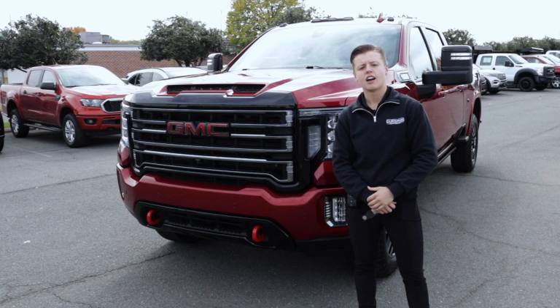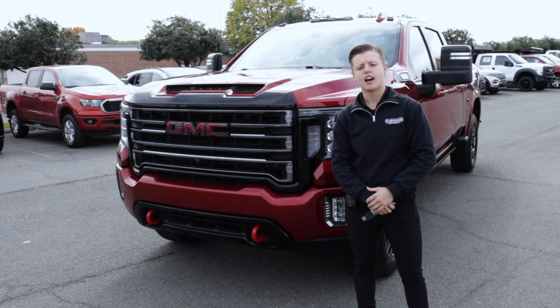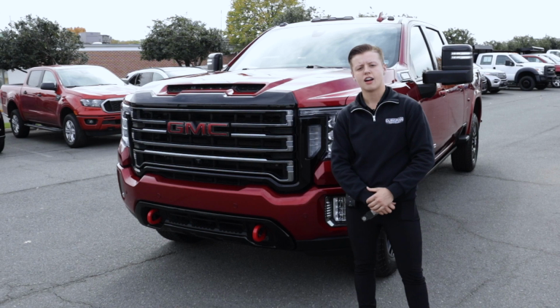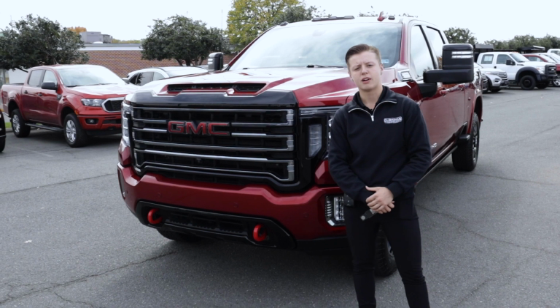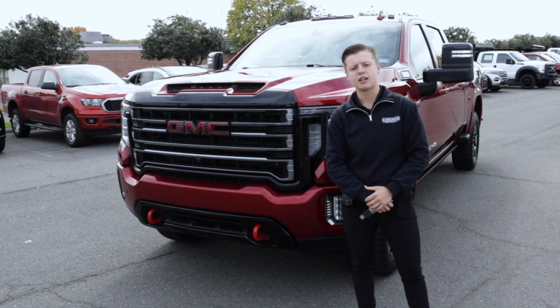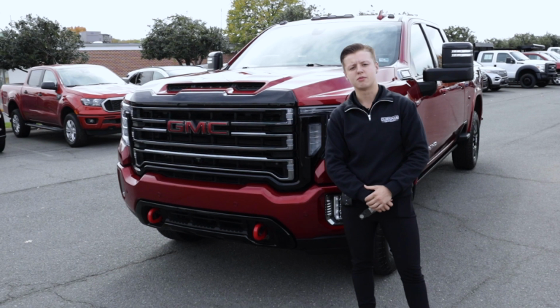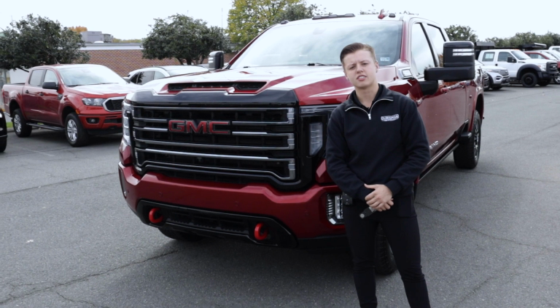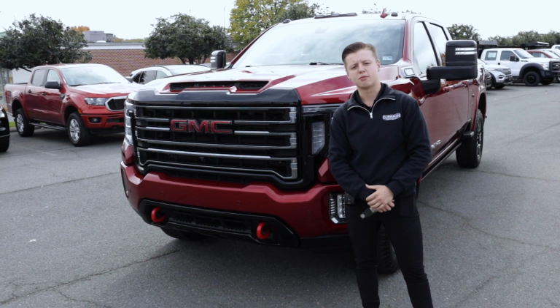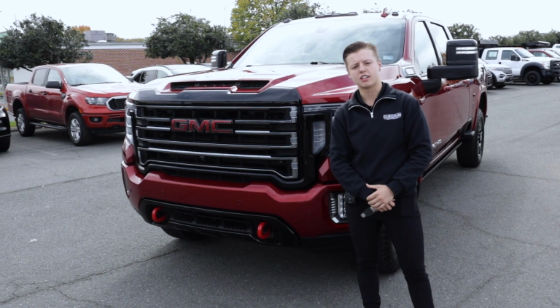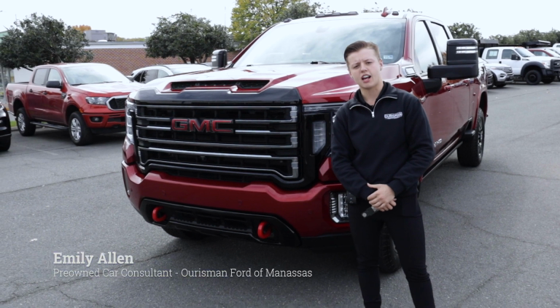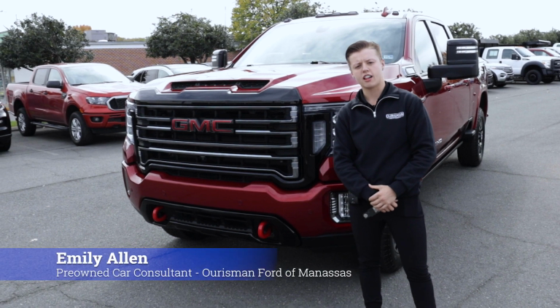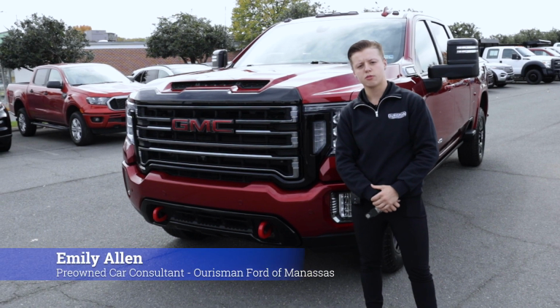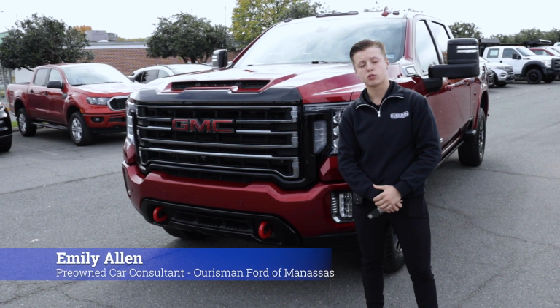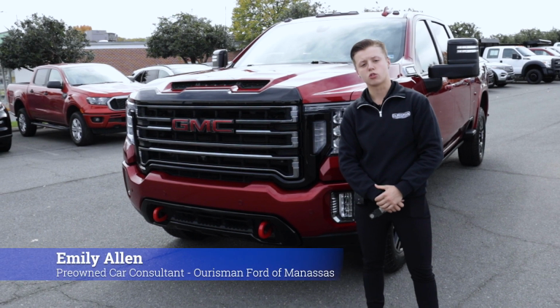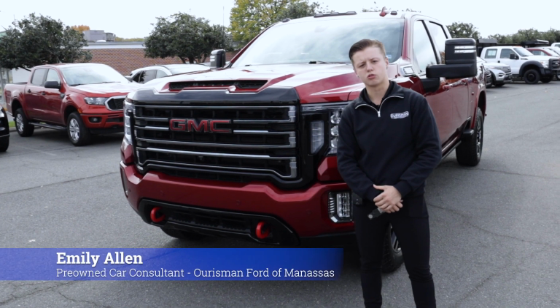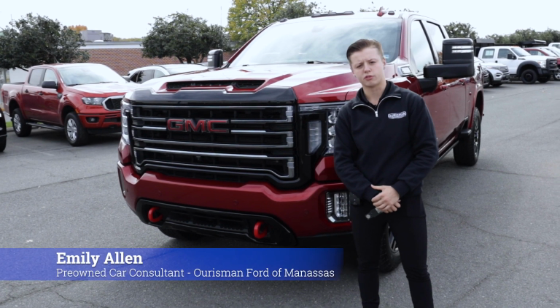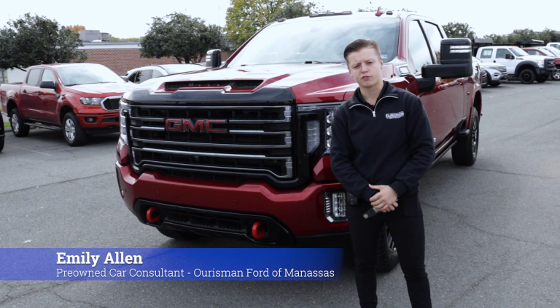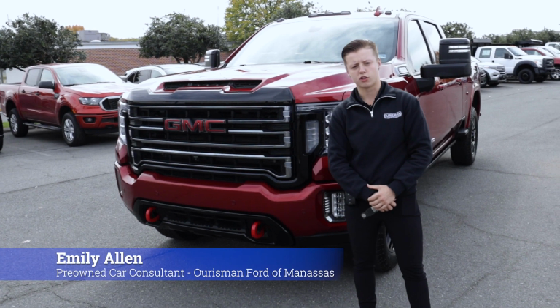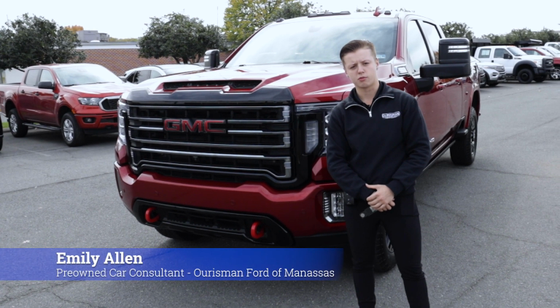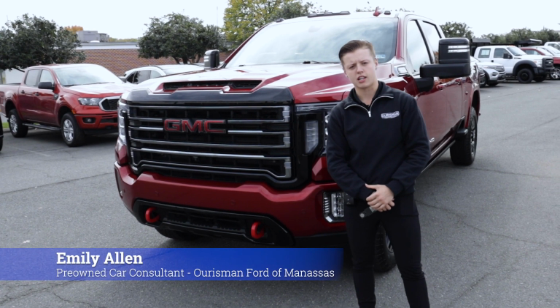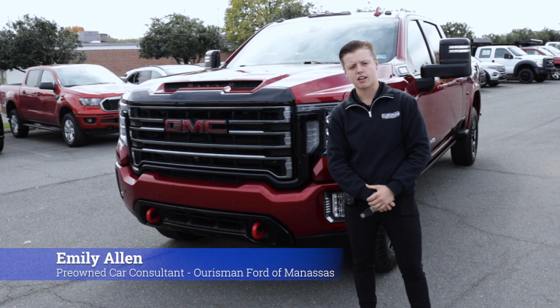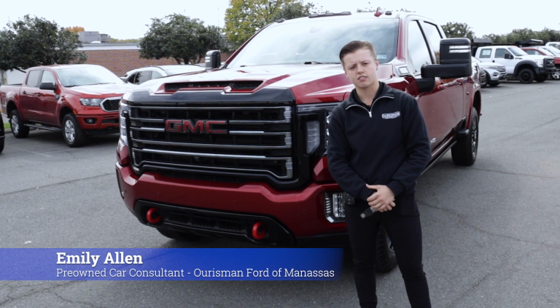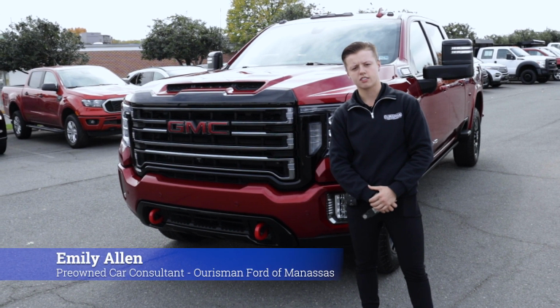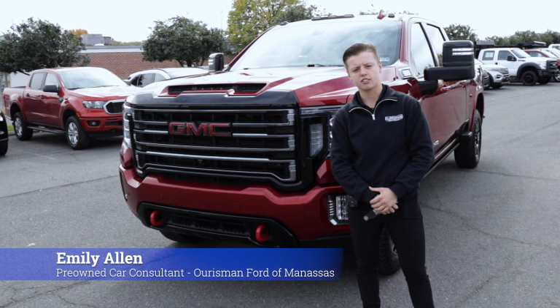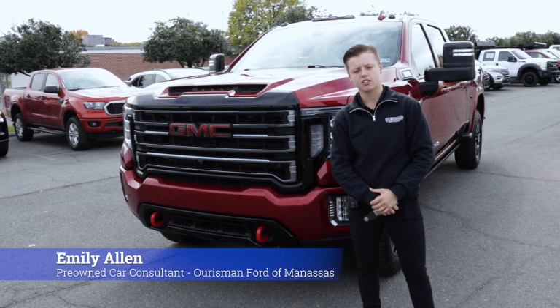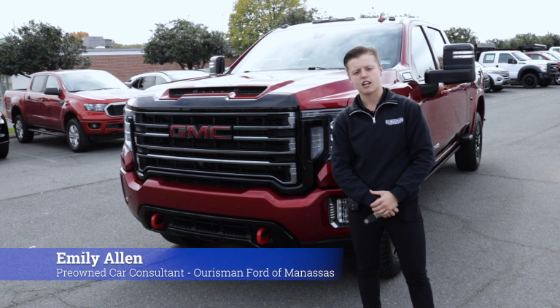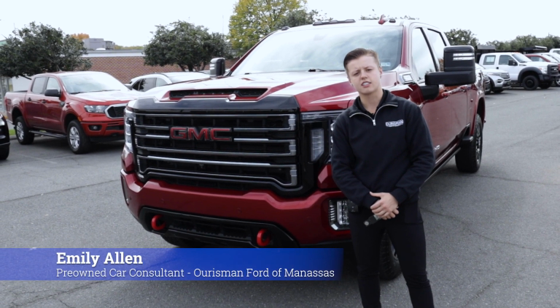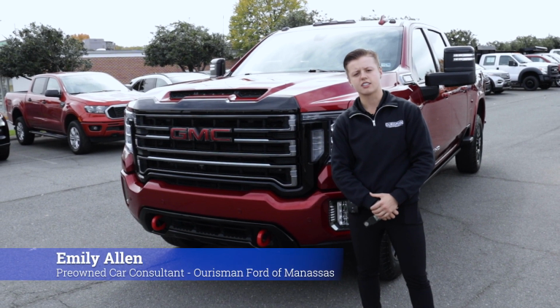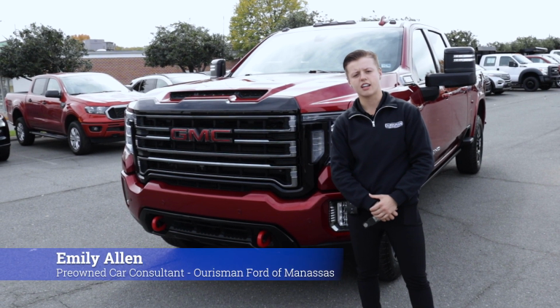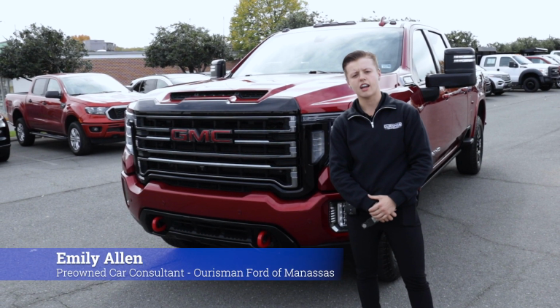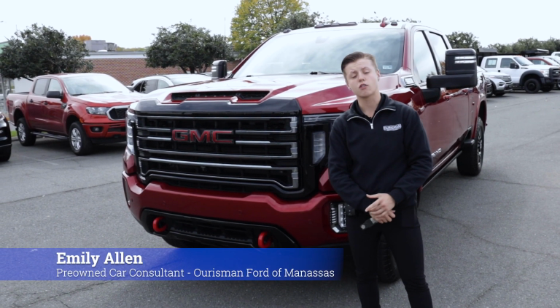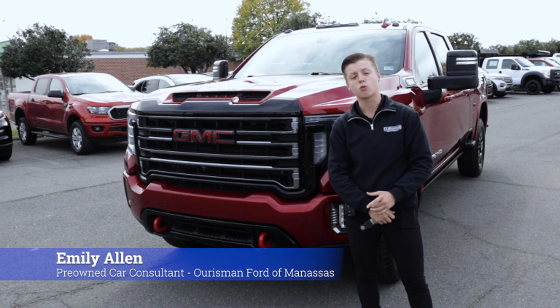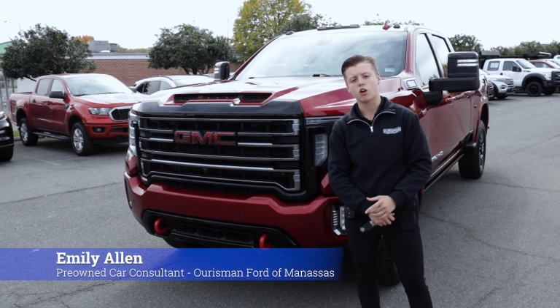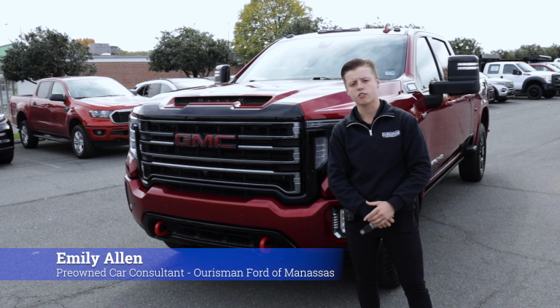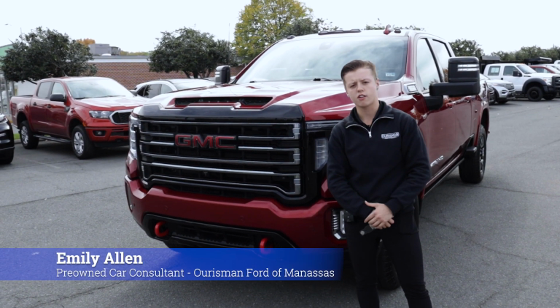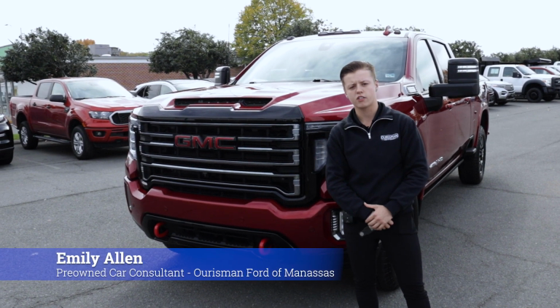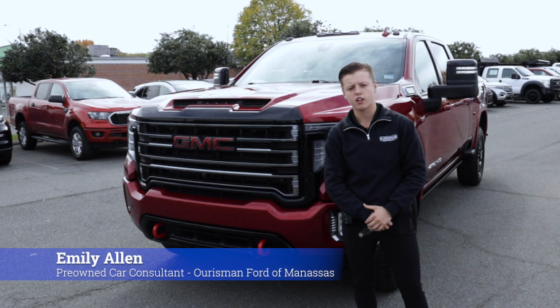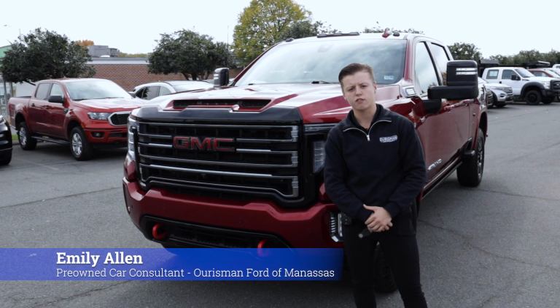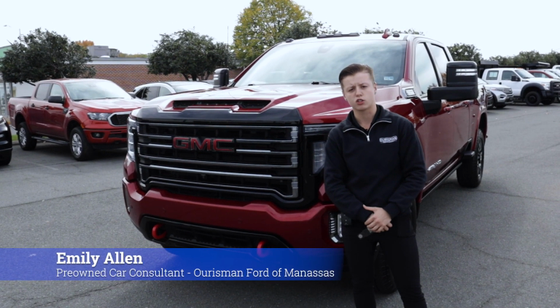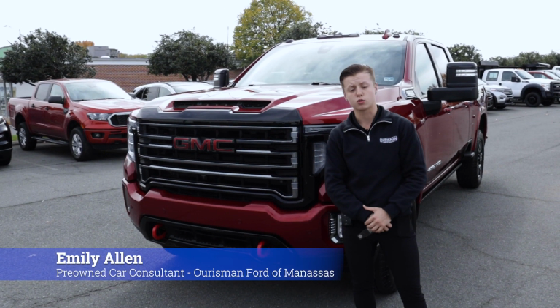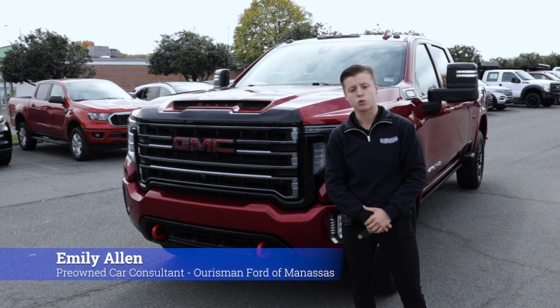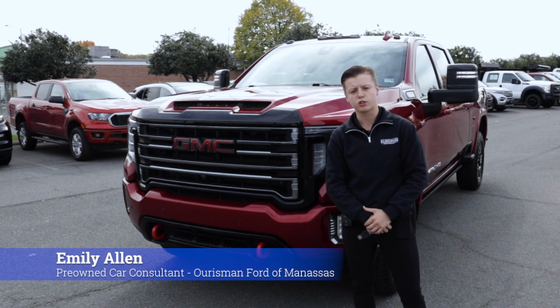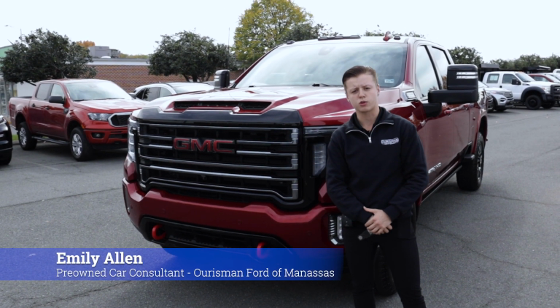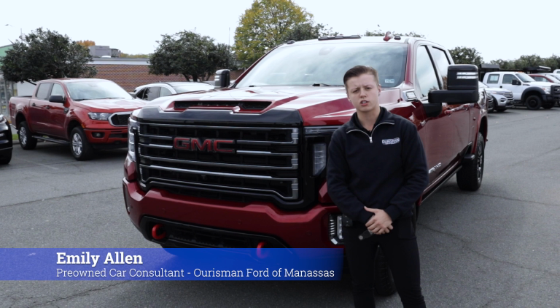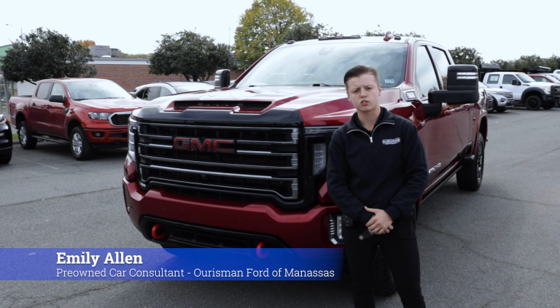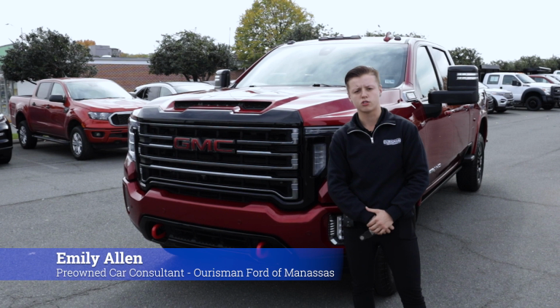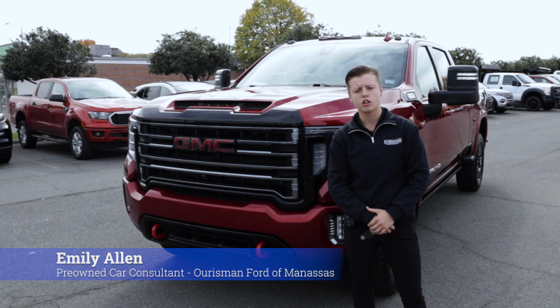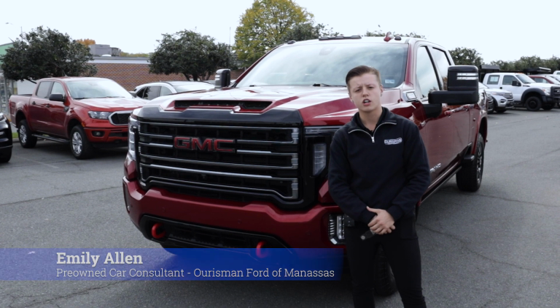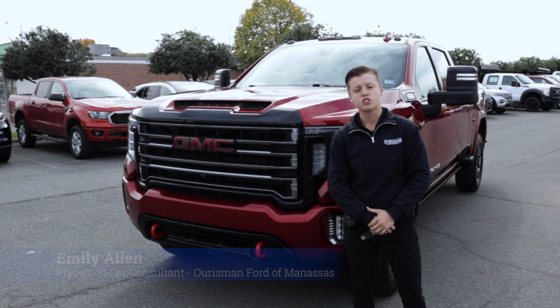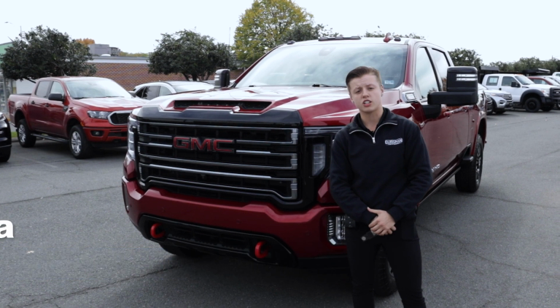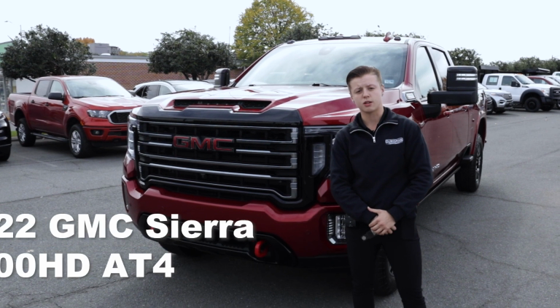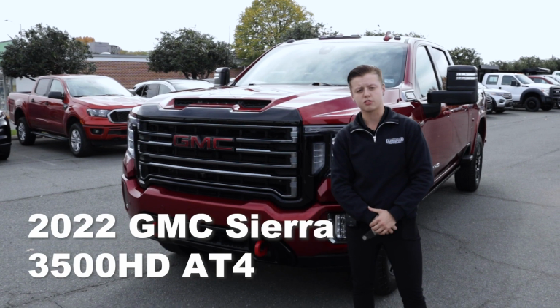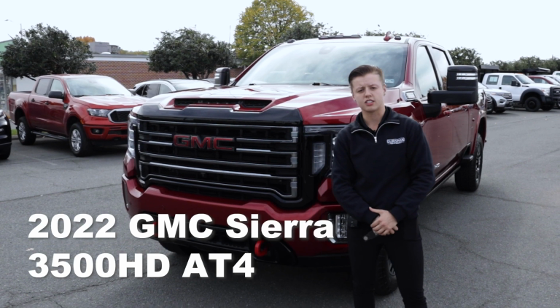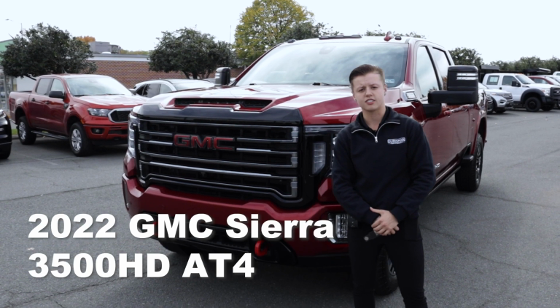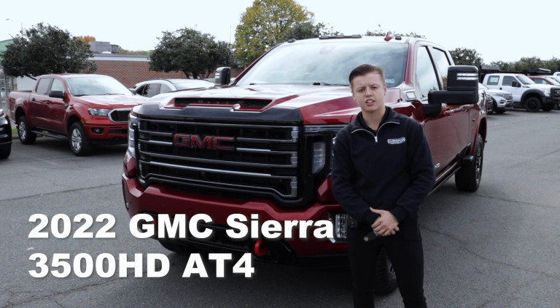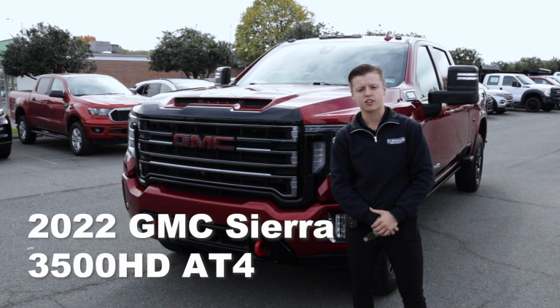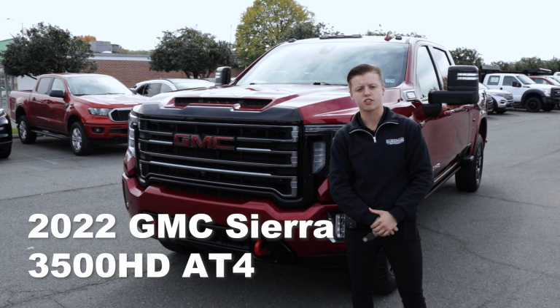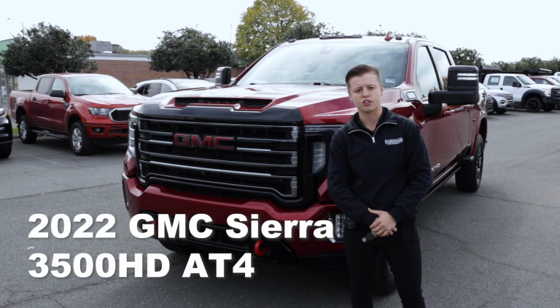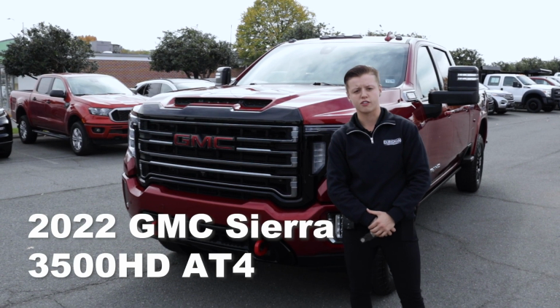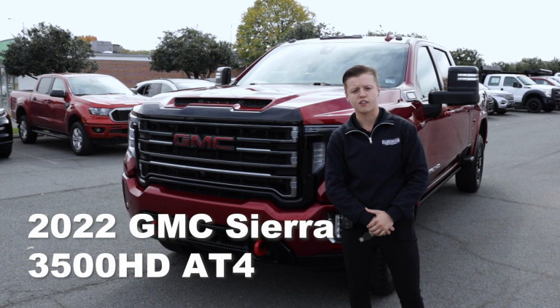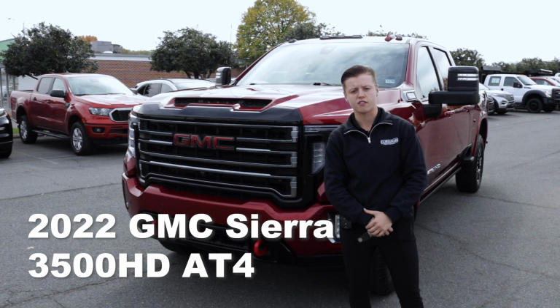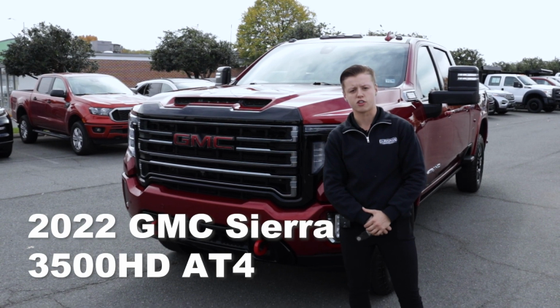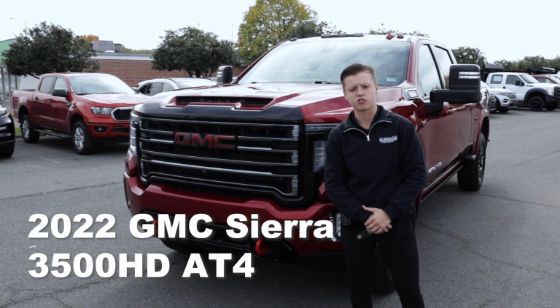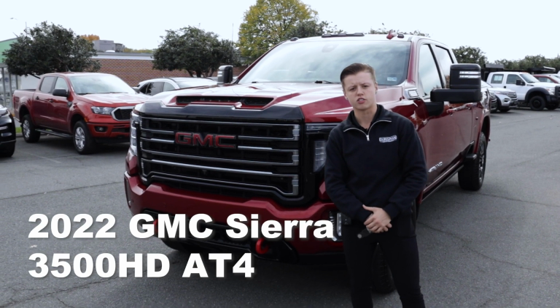Hi, my name is Emily Allen with Orsman Ford of Manassas, and today I have a walk-around video of the 2022 GMC Sierra 3500.